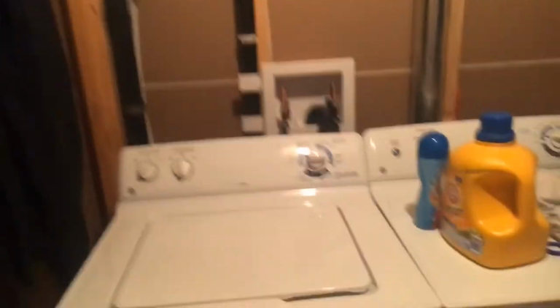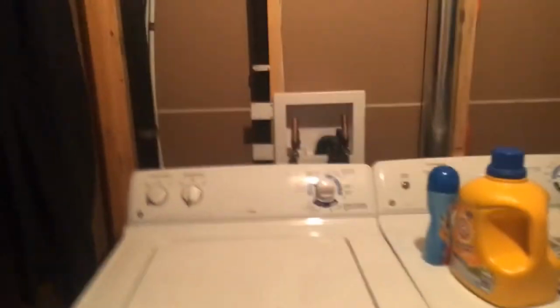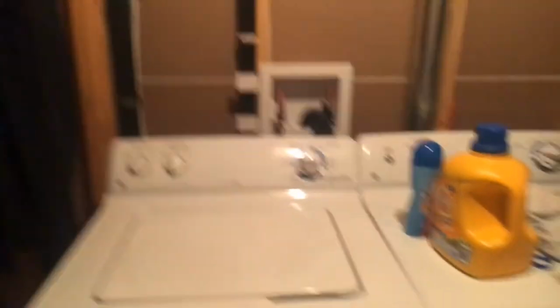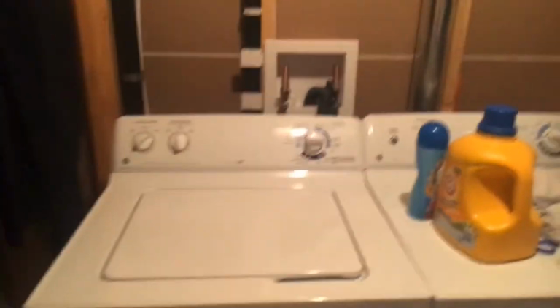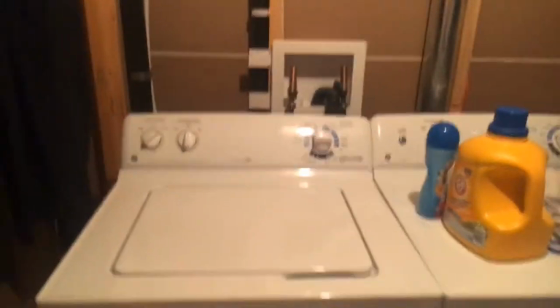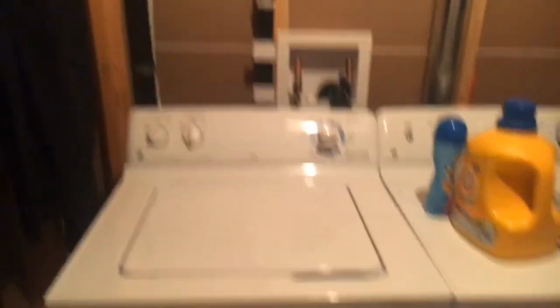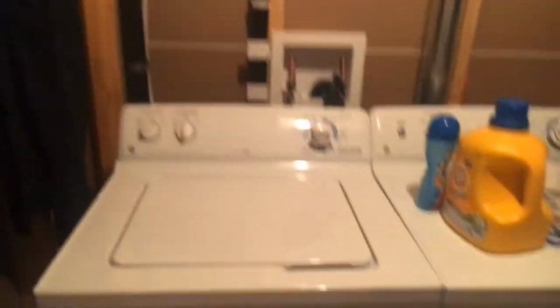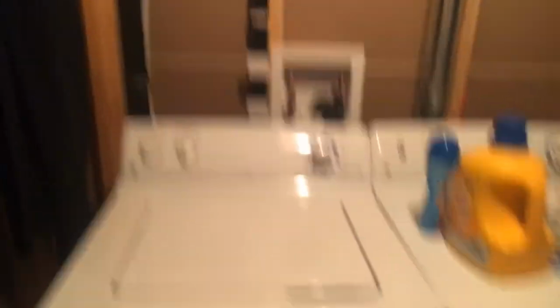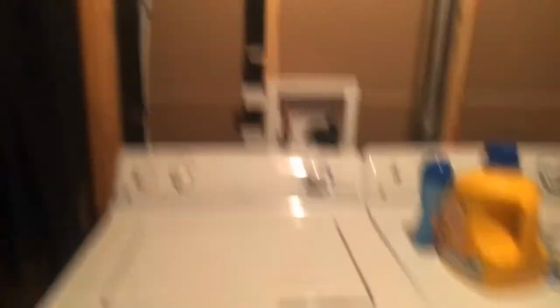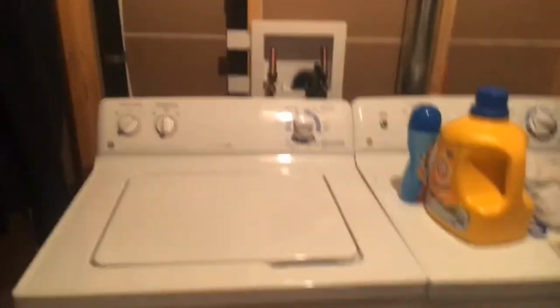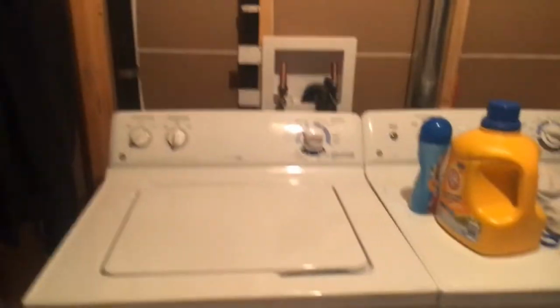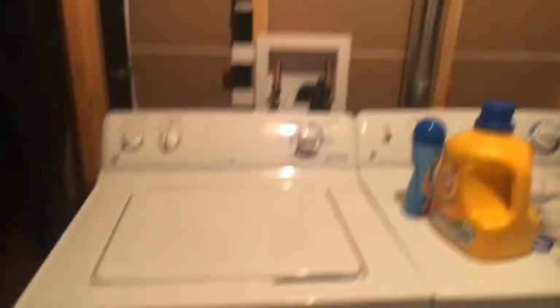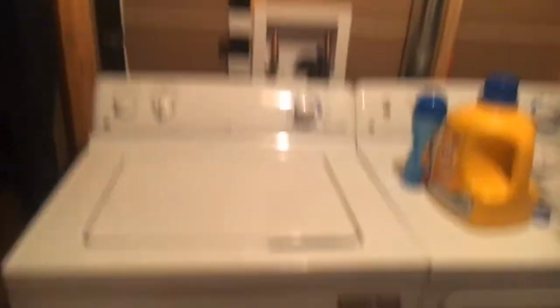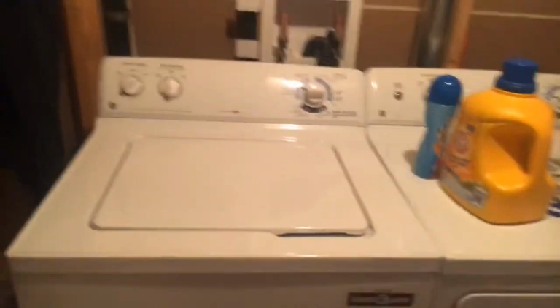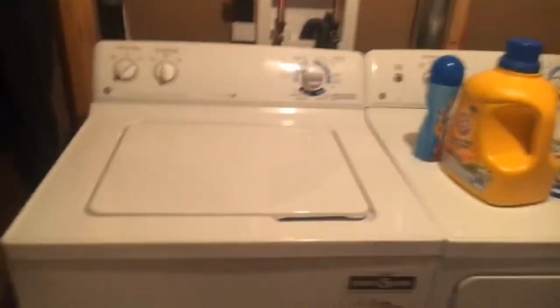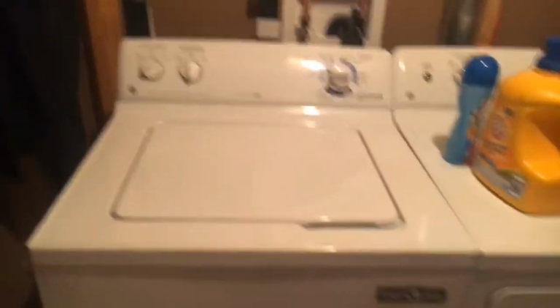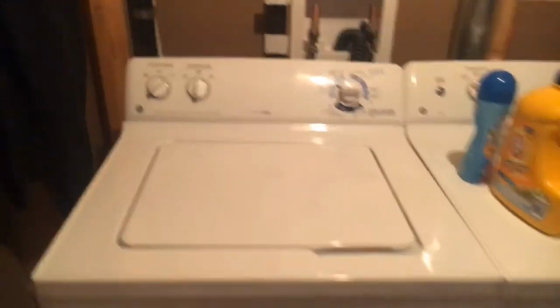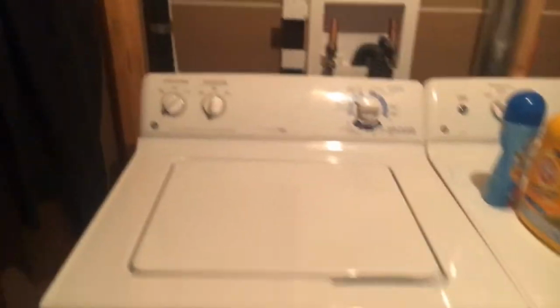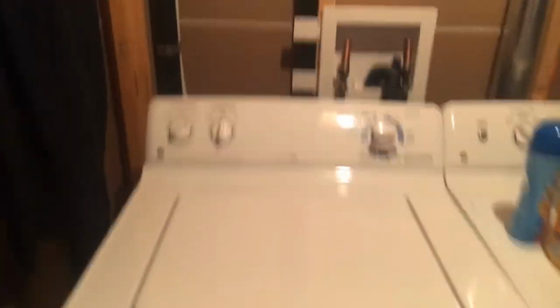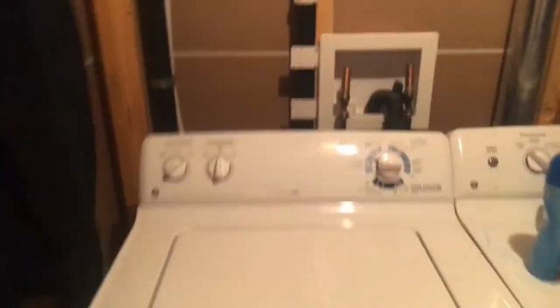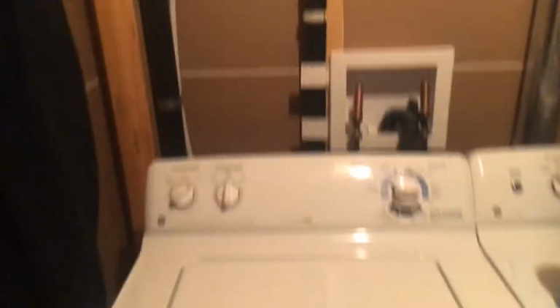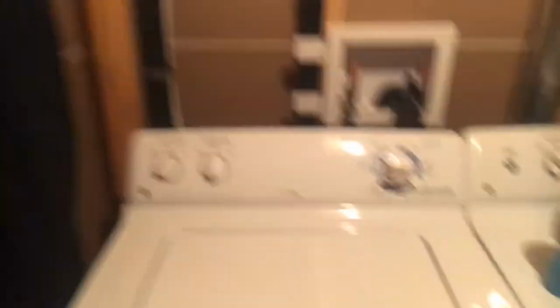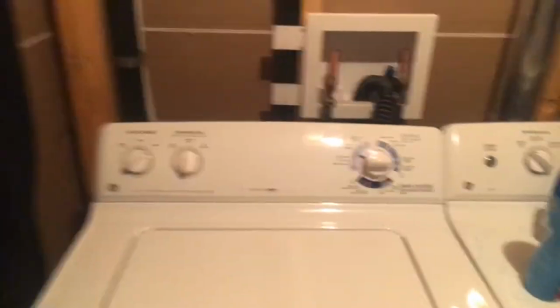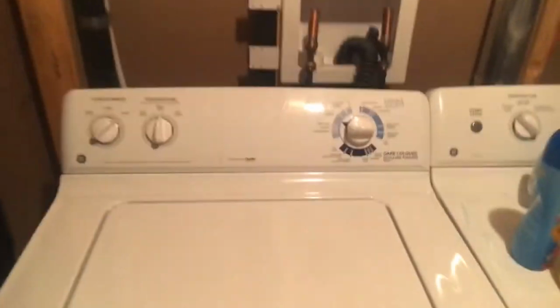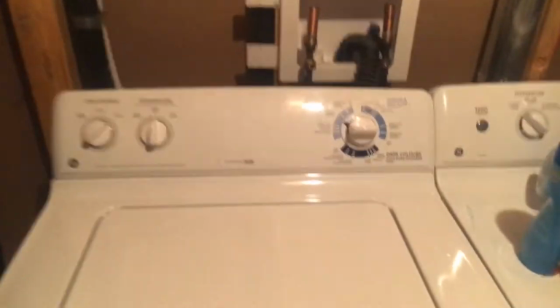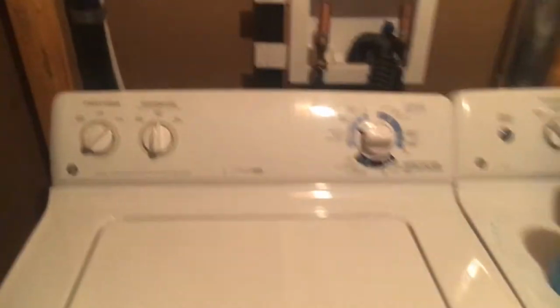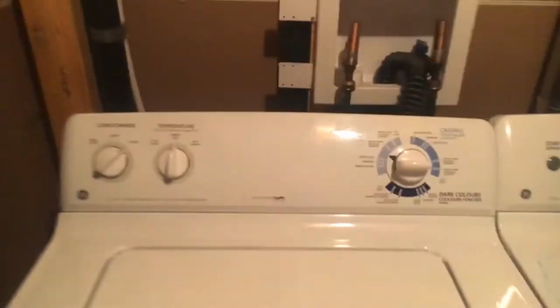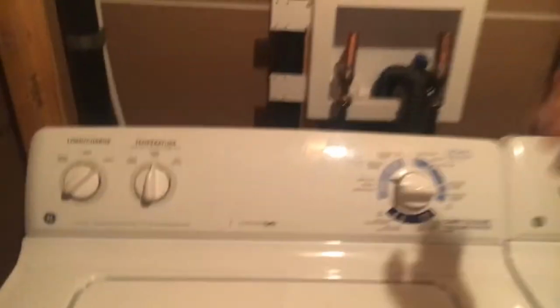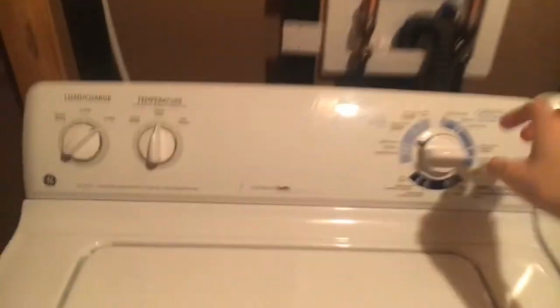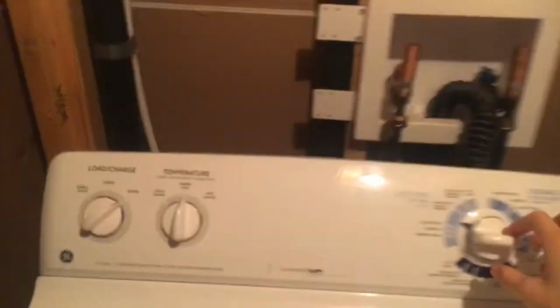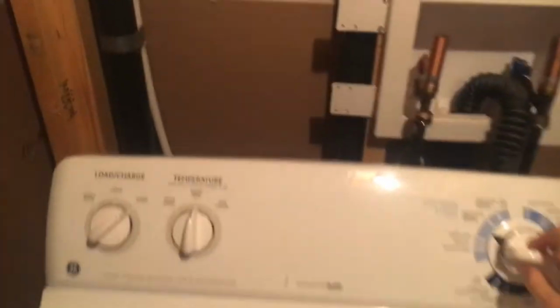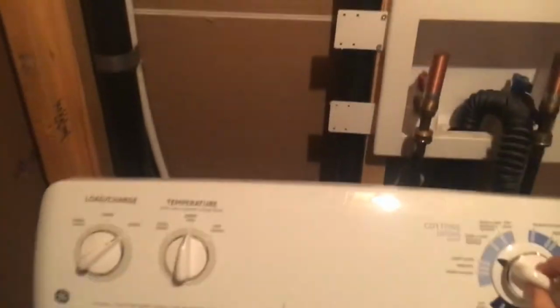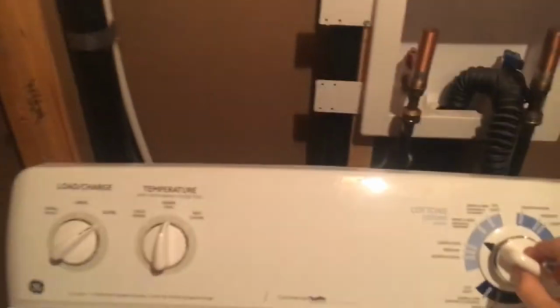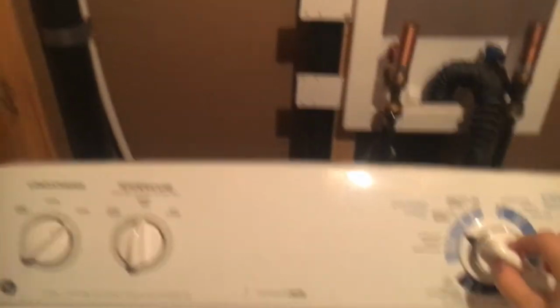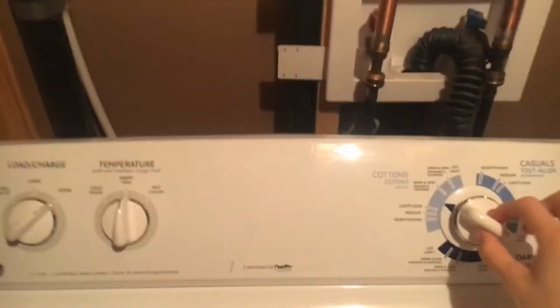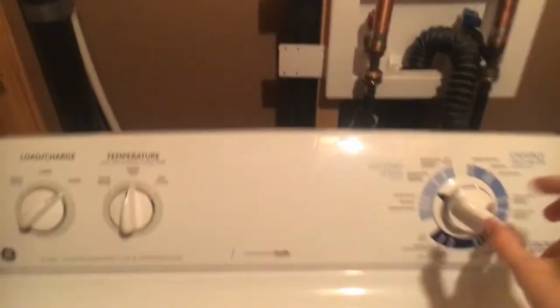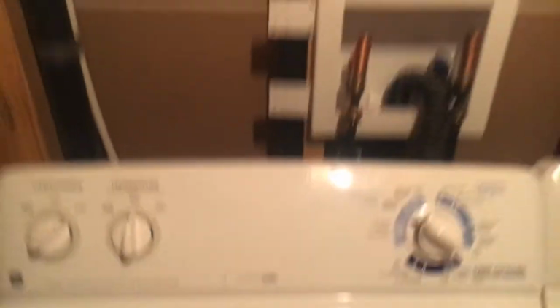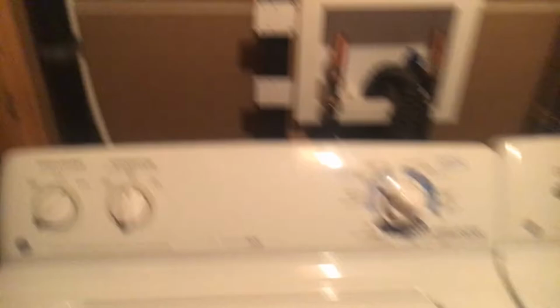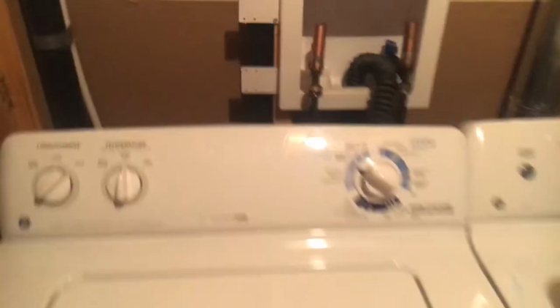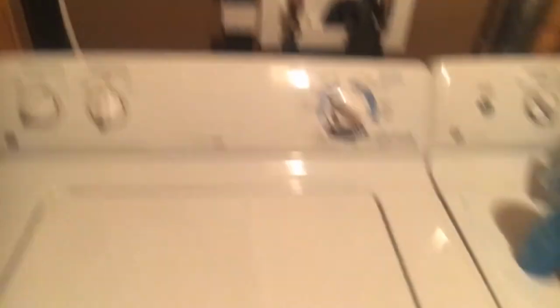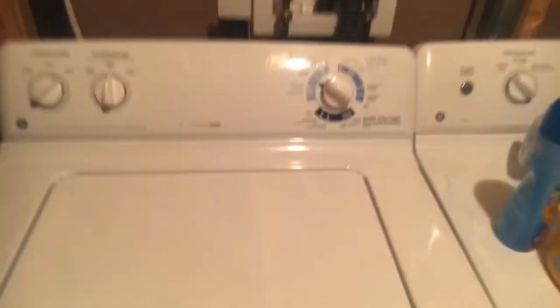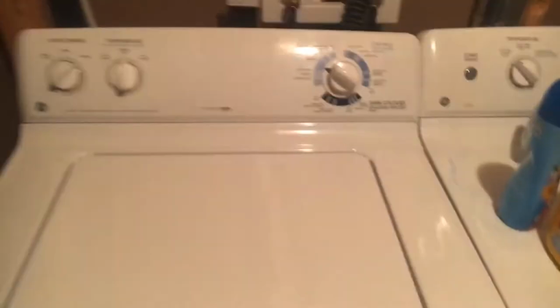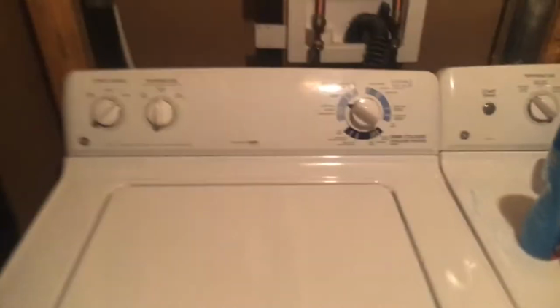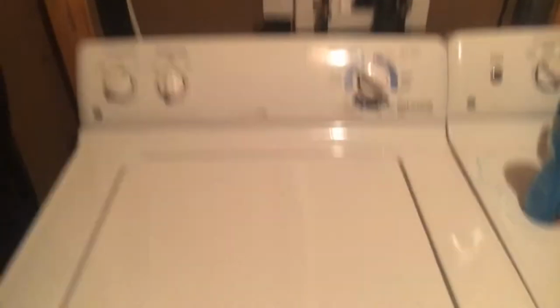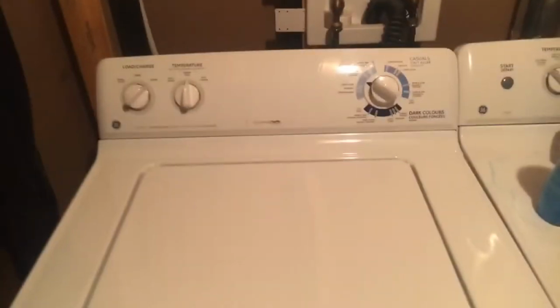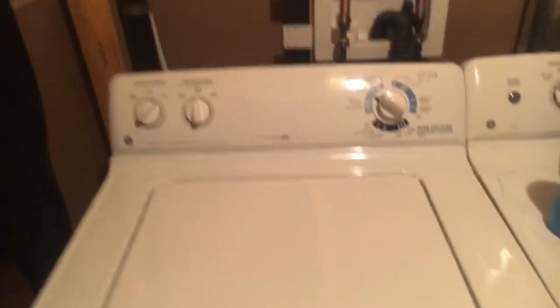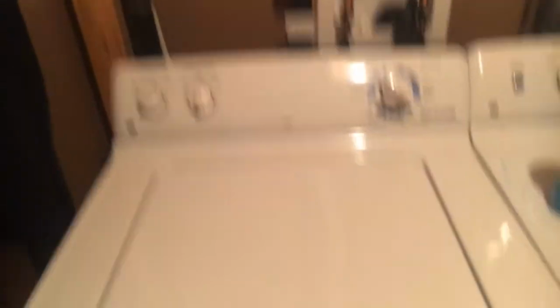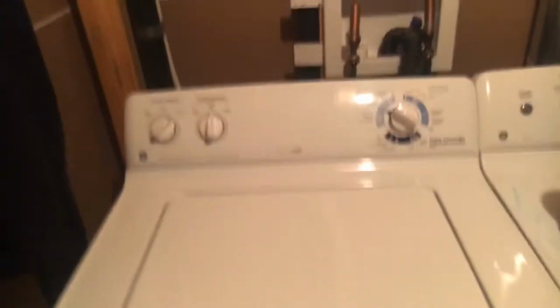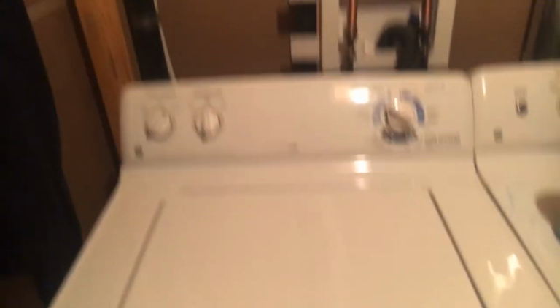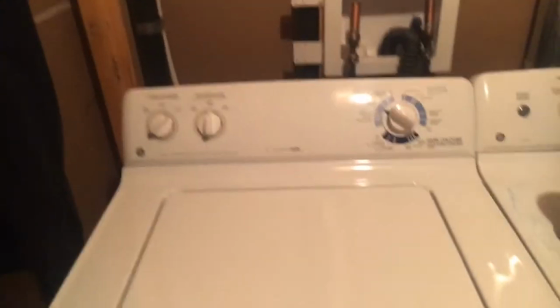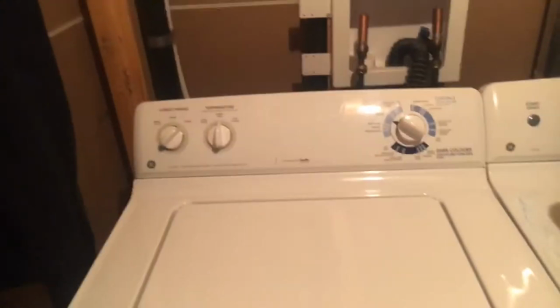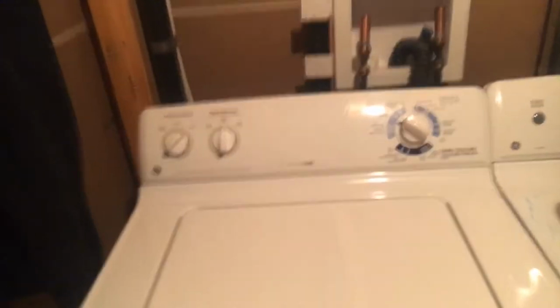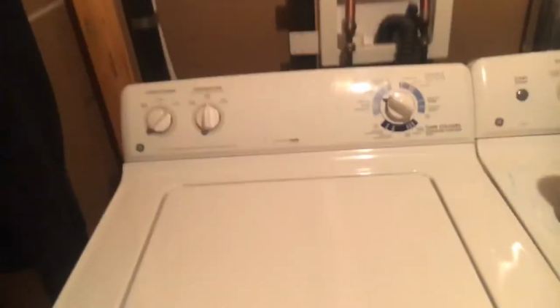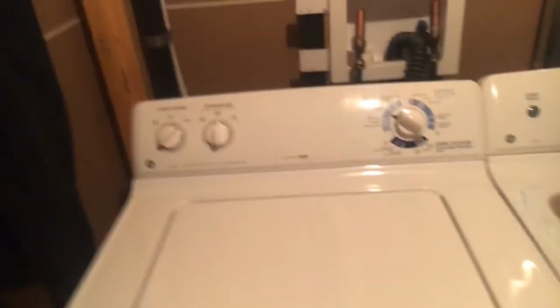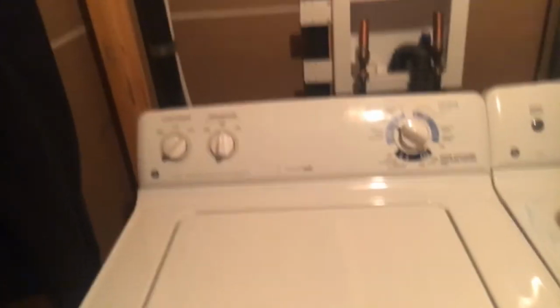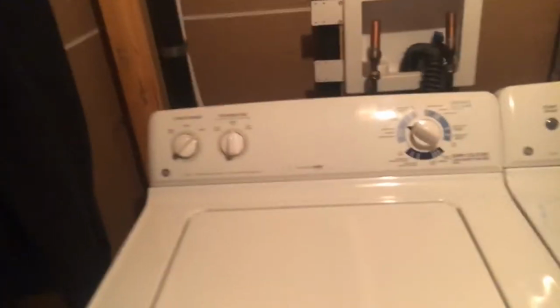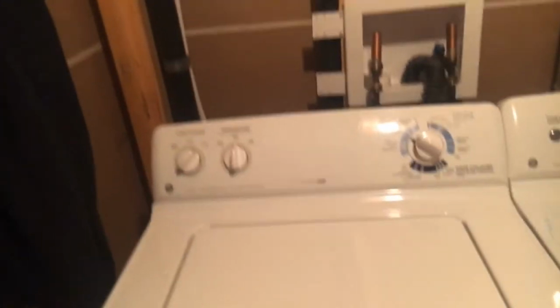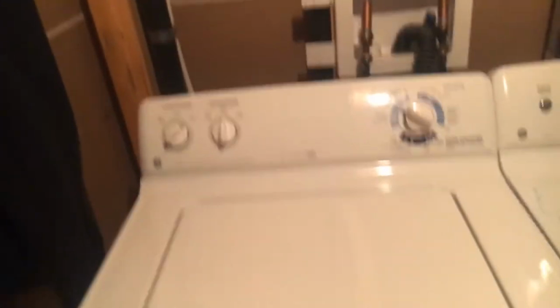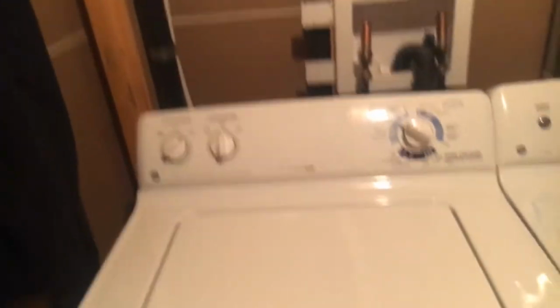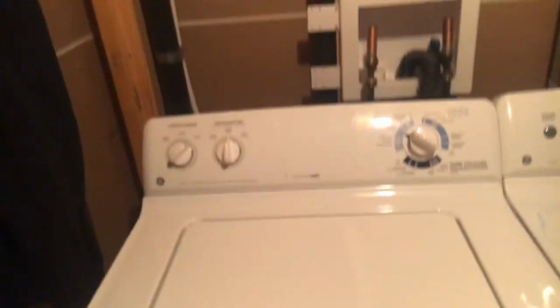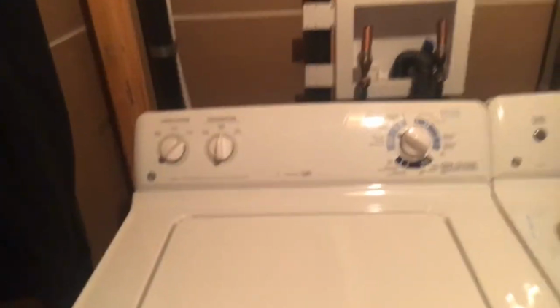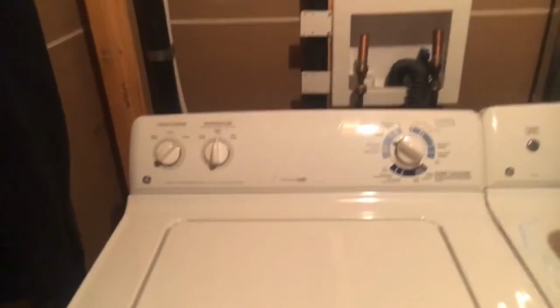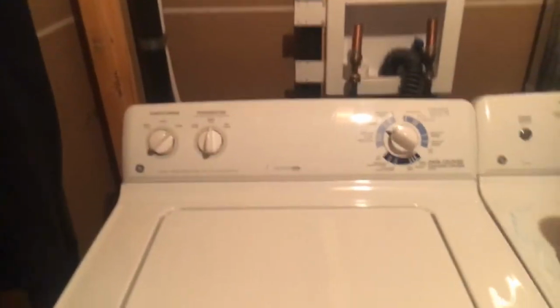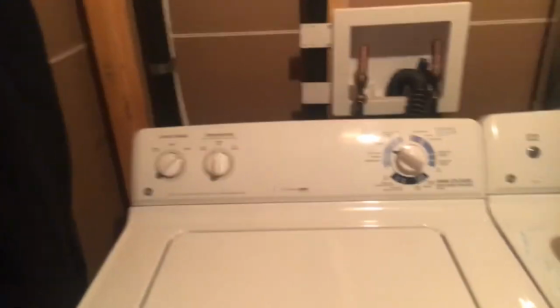Hey guys, Jay here. In today's video we're looking at my mom's GE washer and electric dryer set.